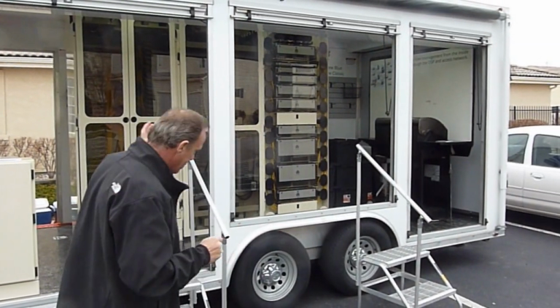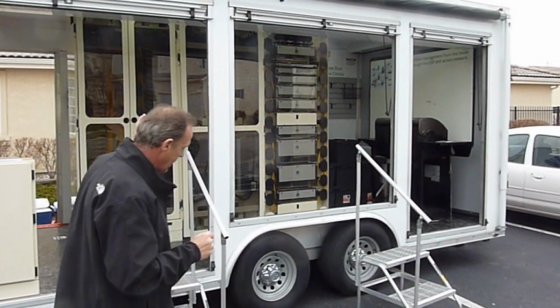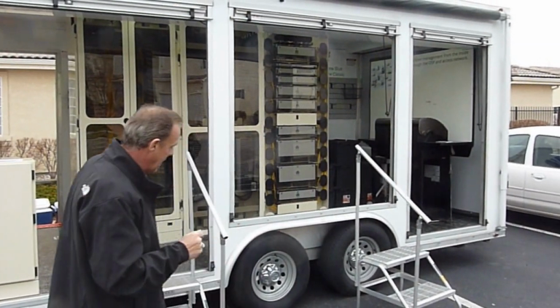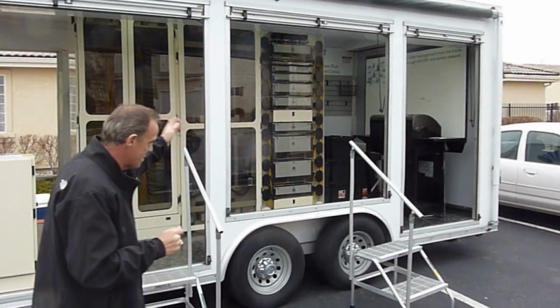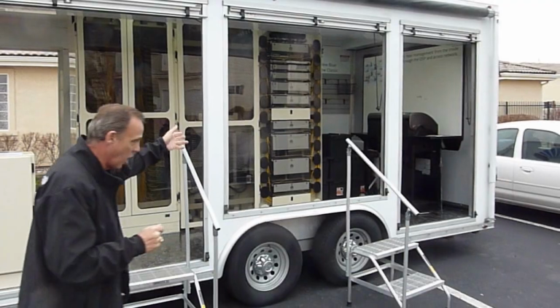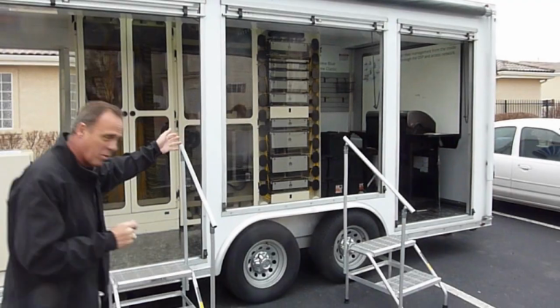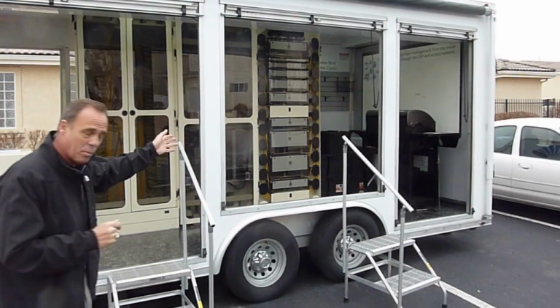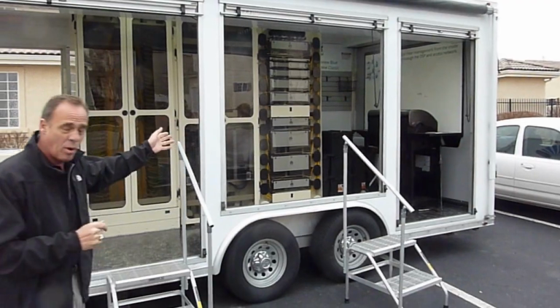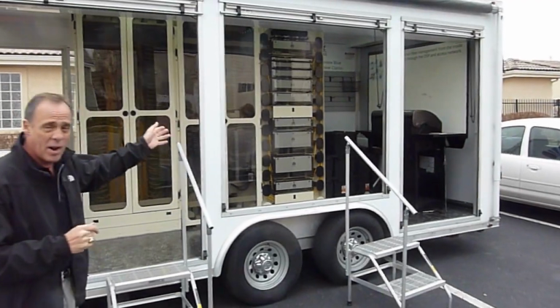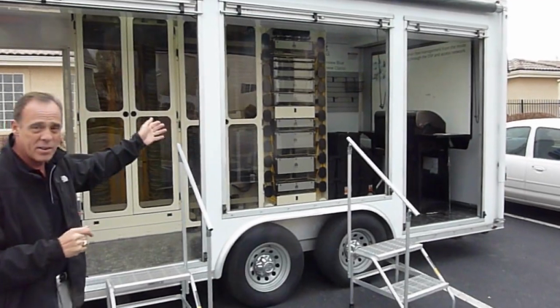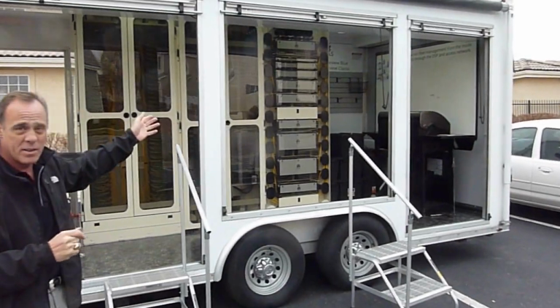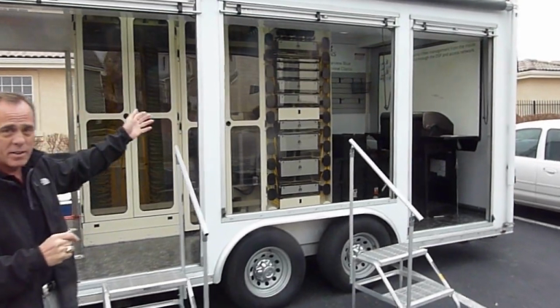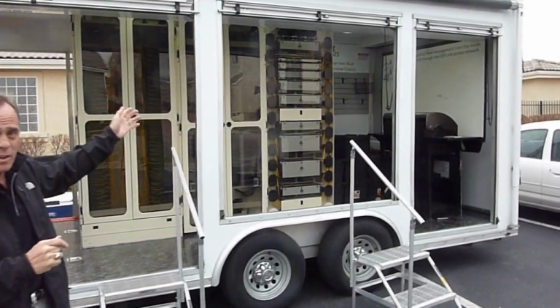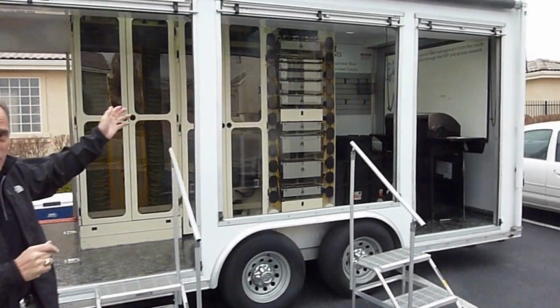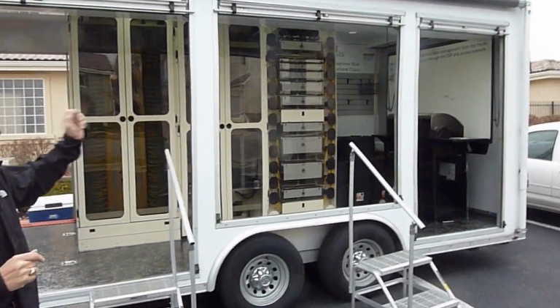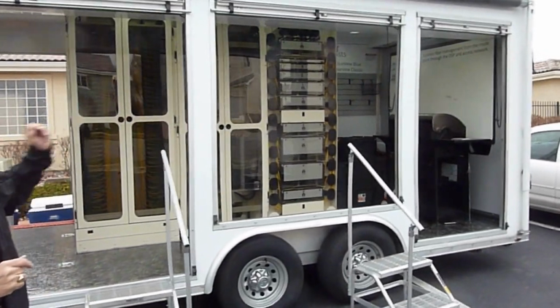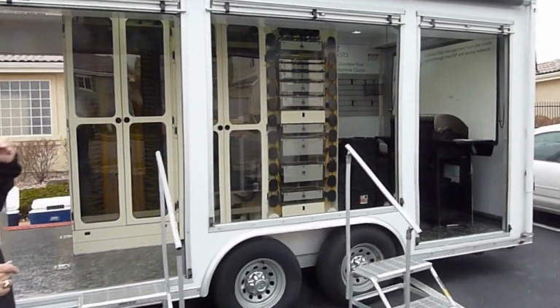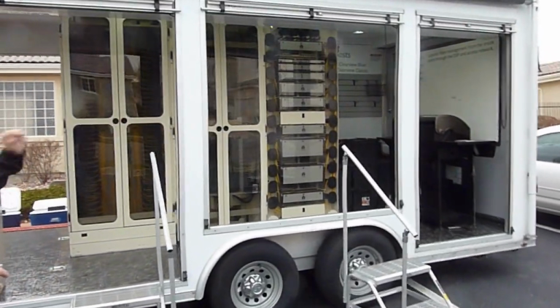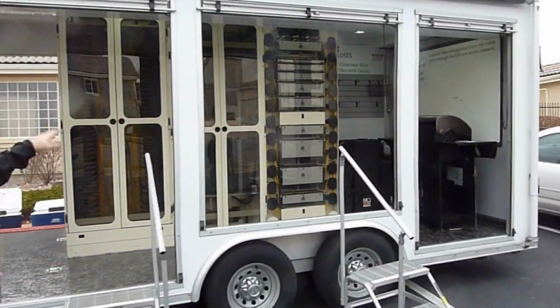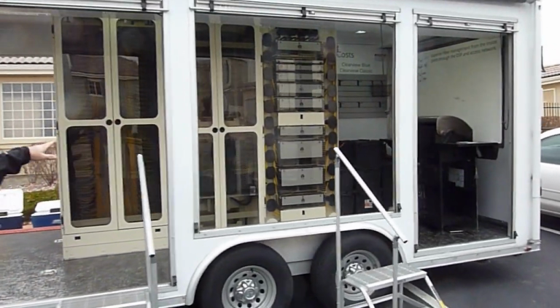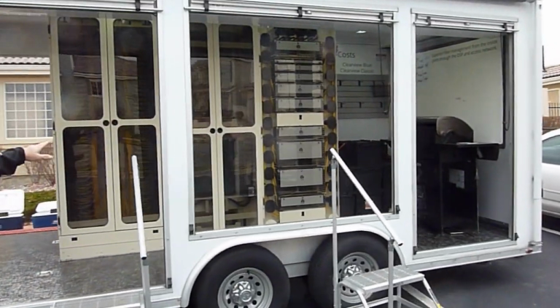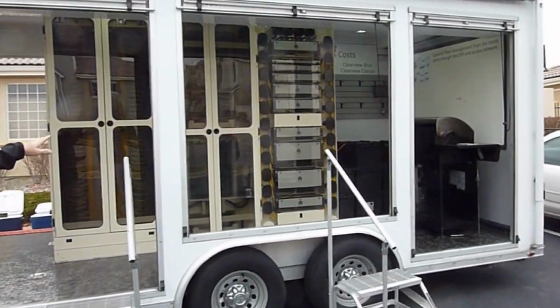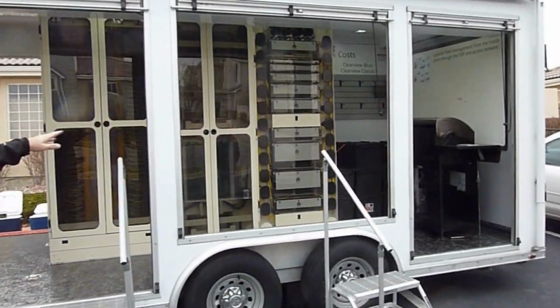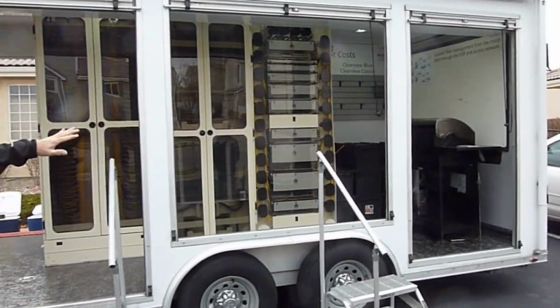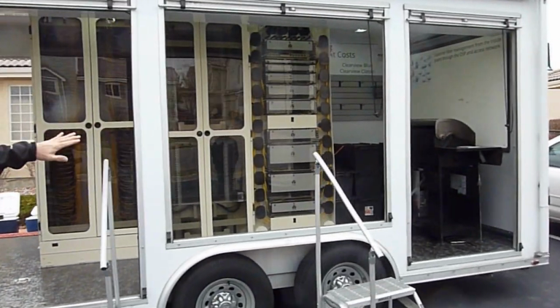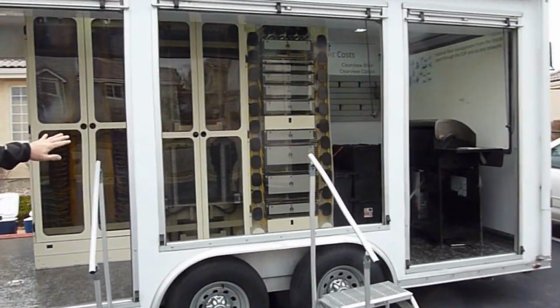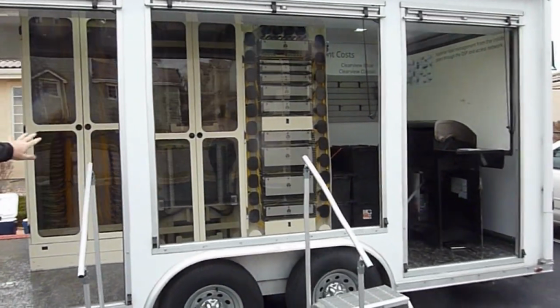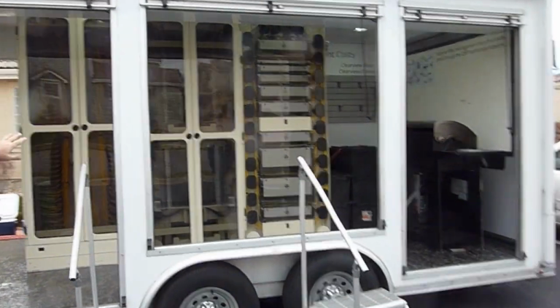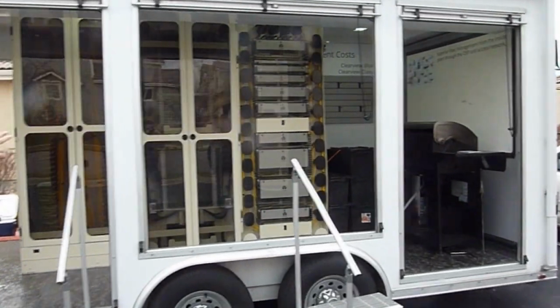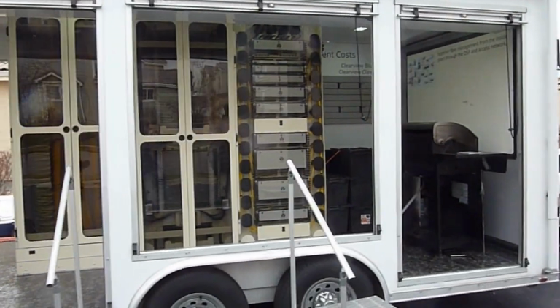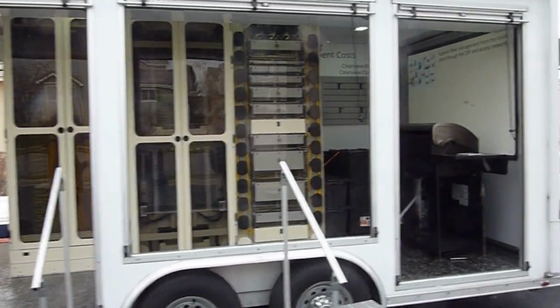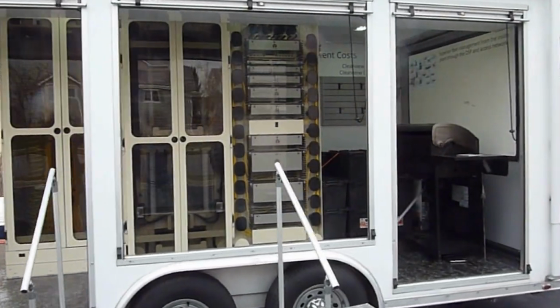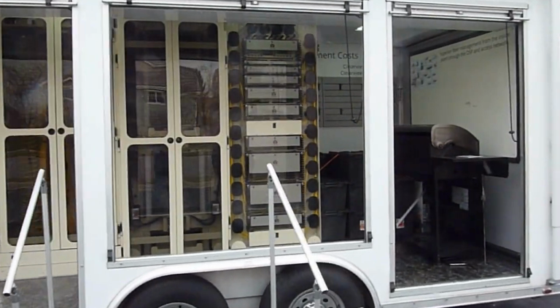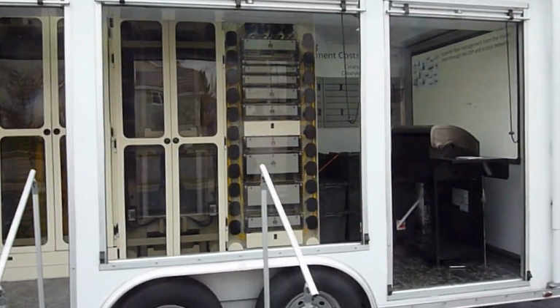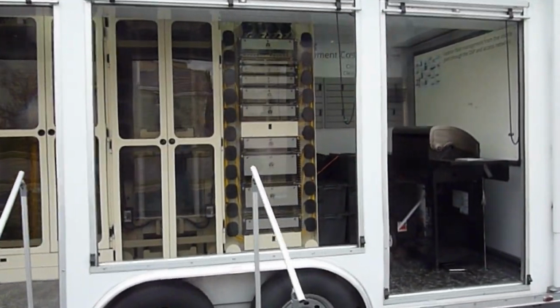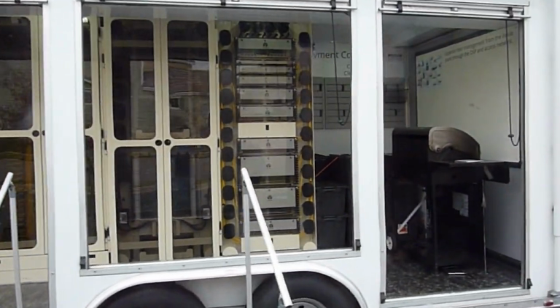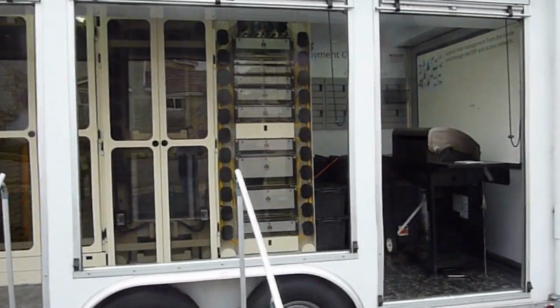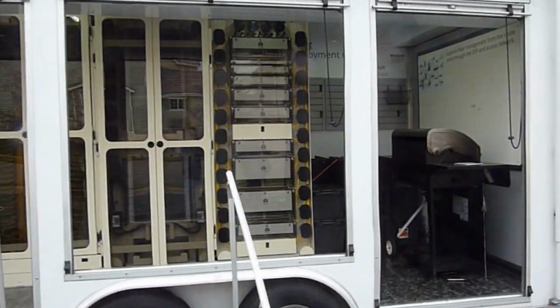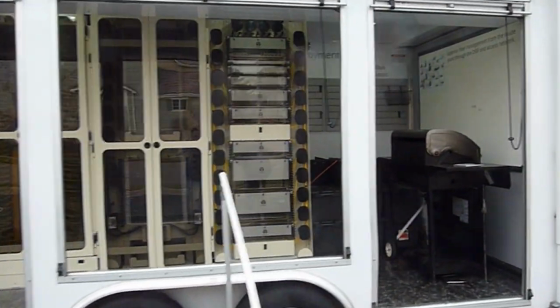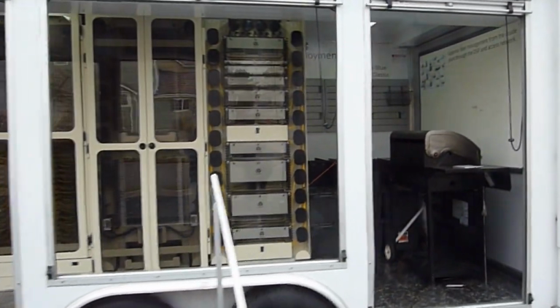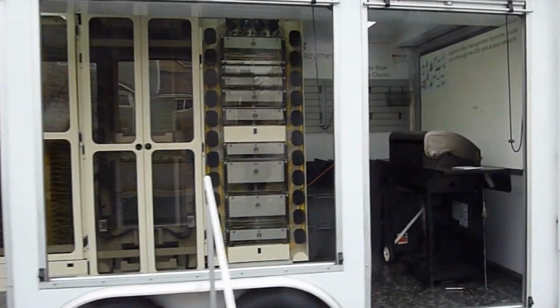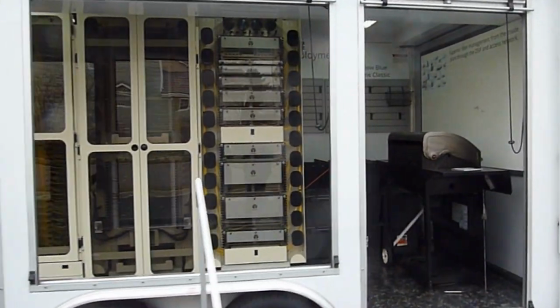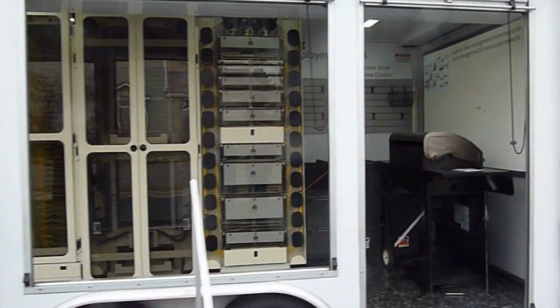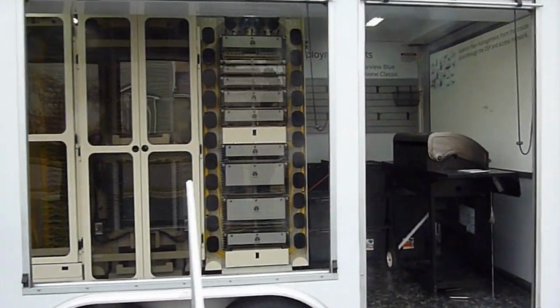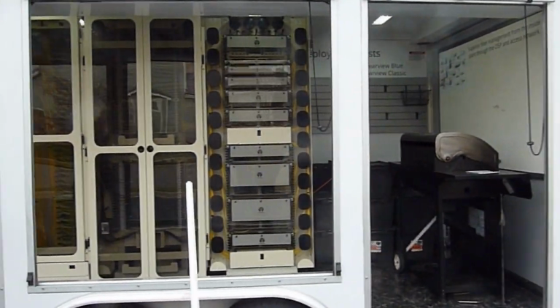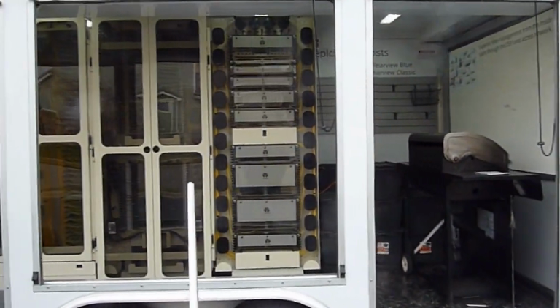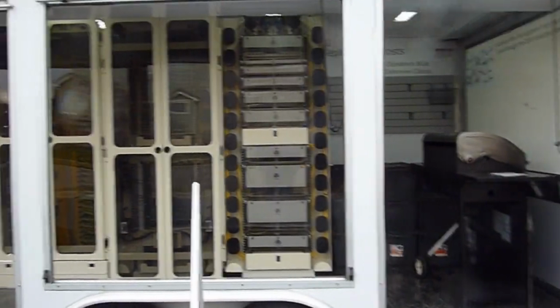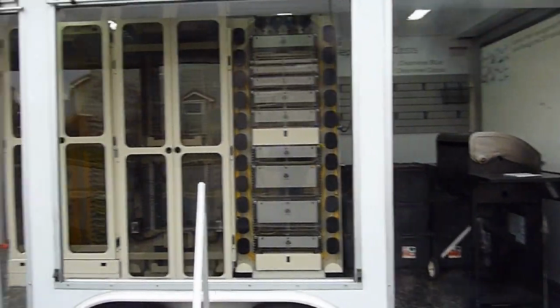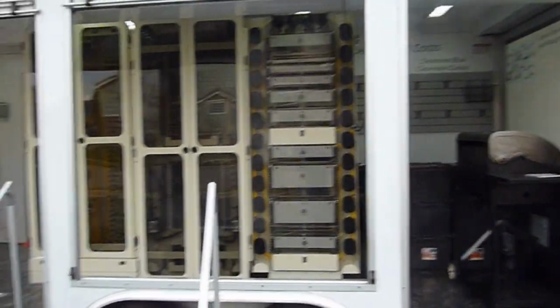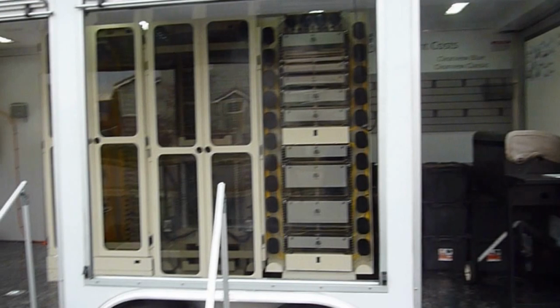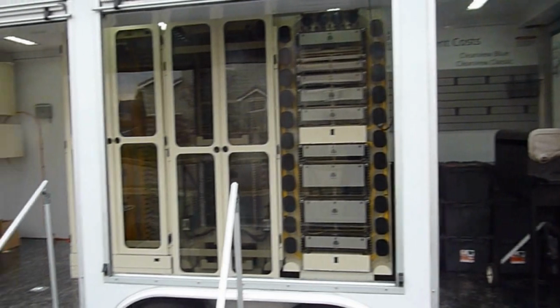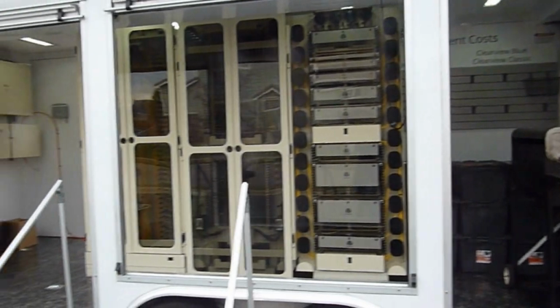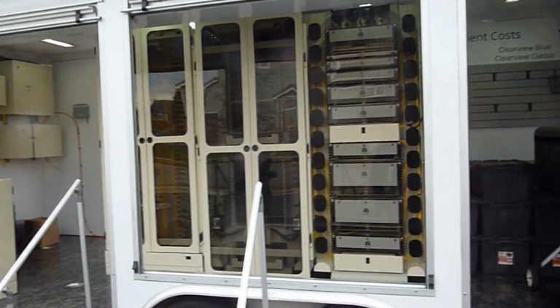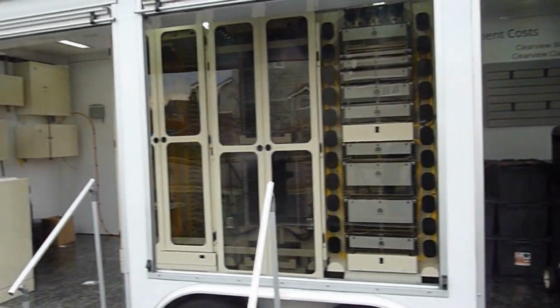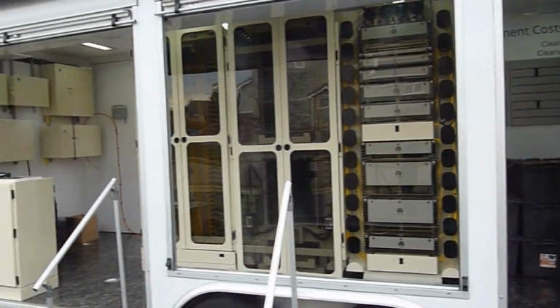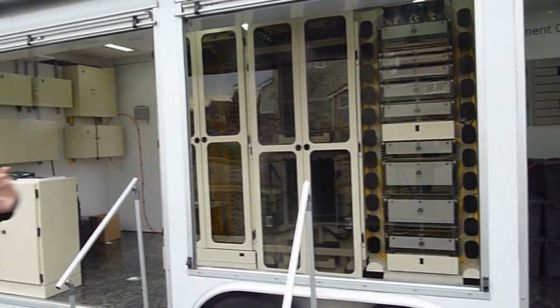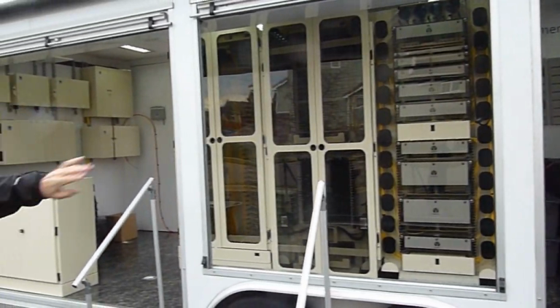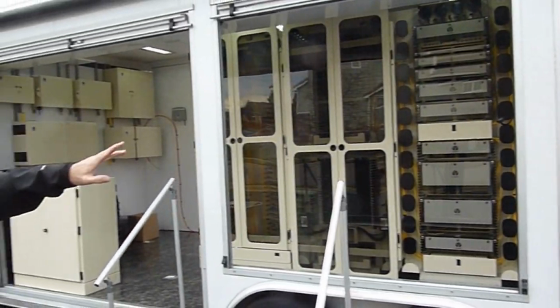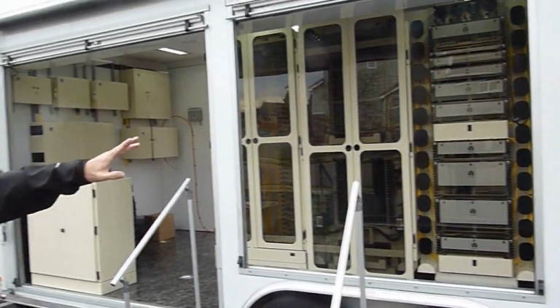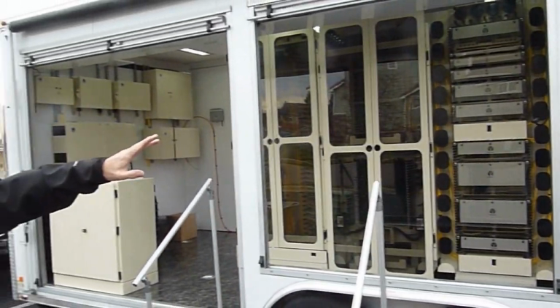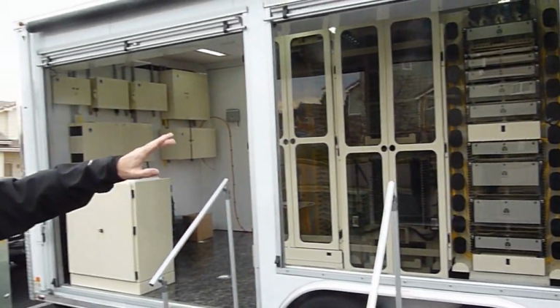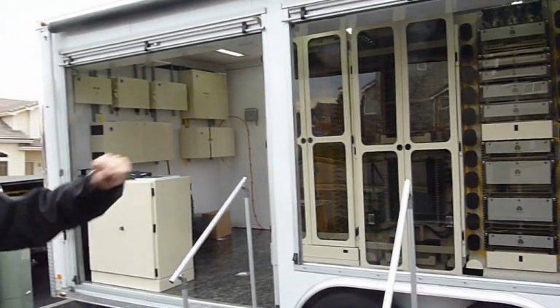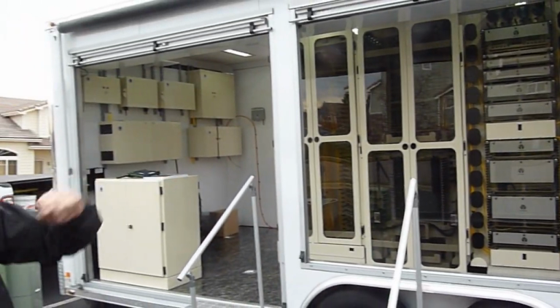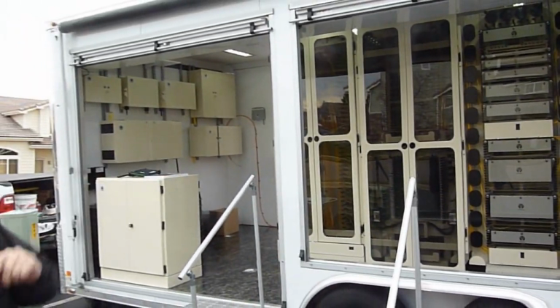It has all of our product in here — static installed from our frames to our high-density frames. We have whiteboards.